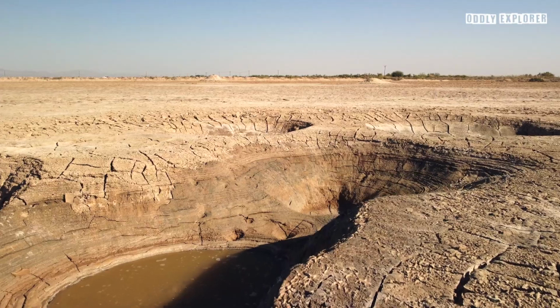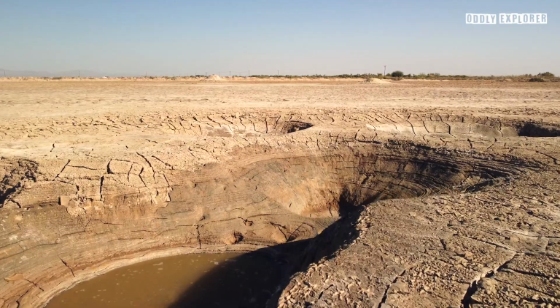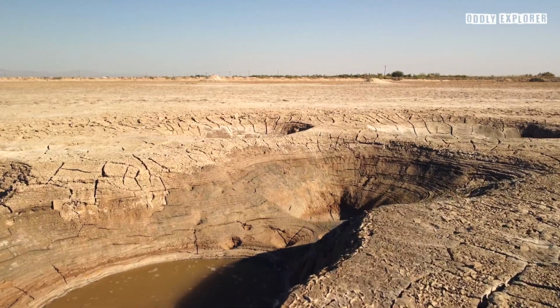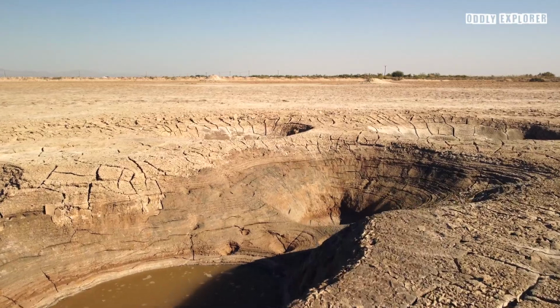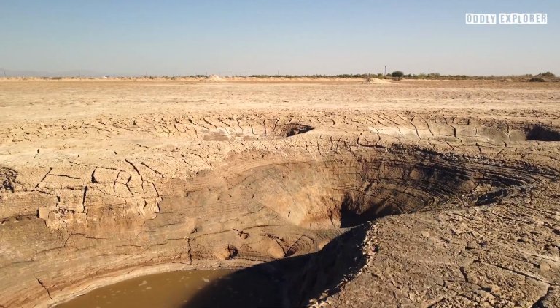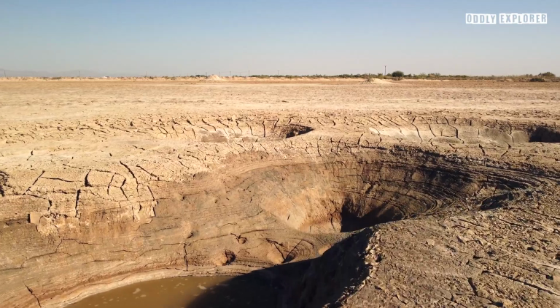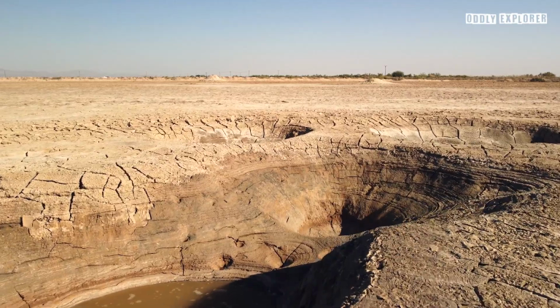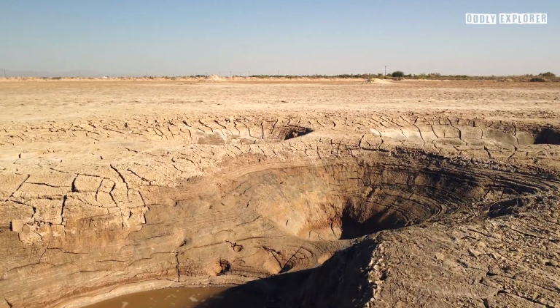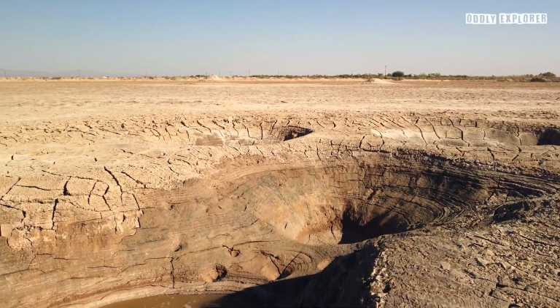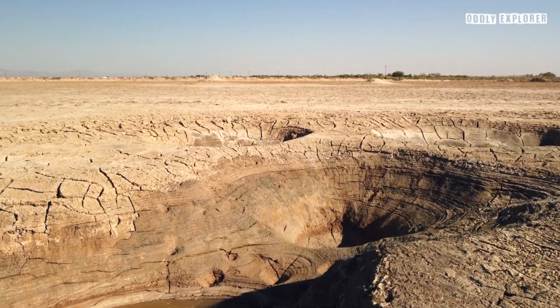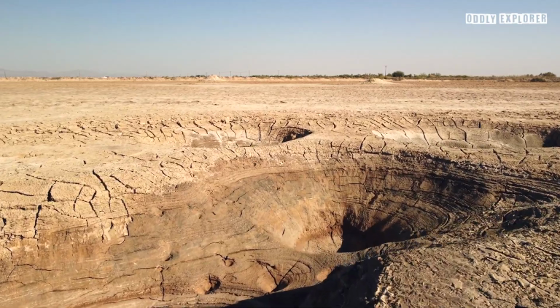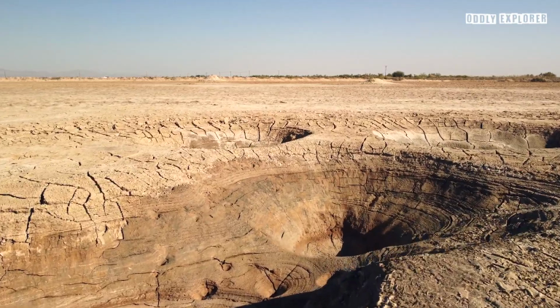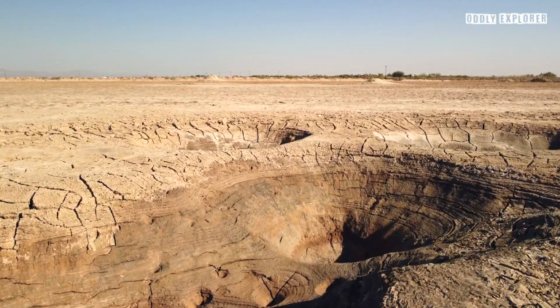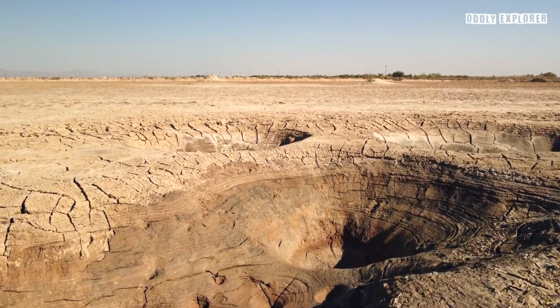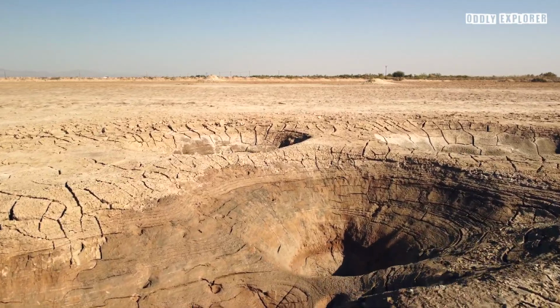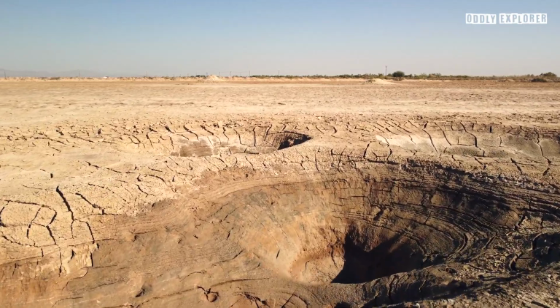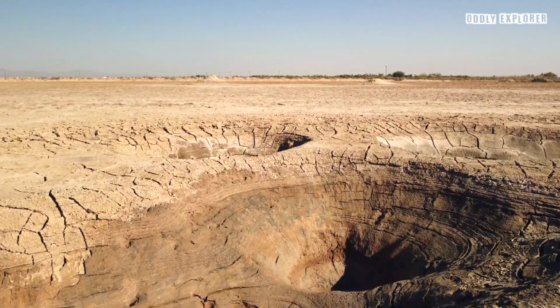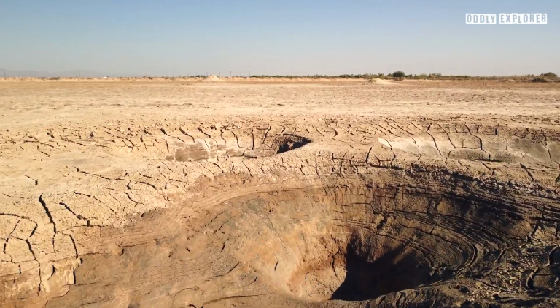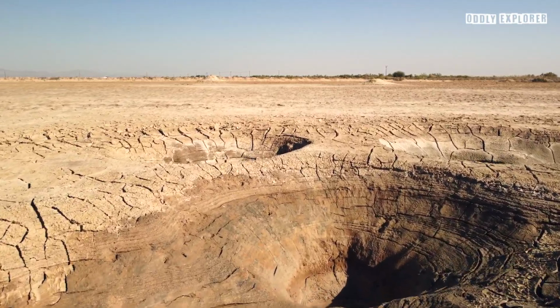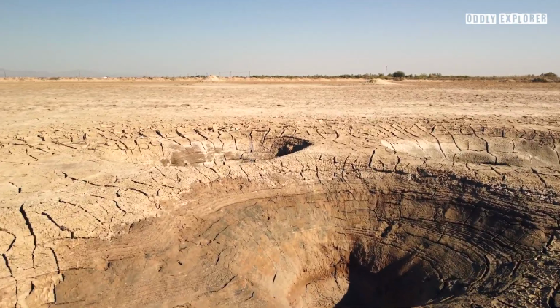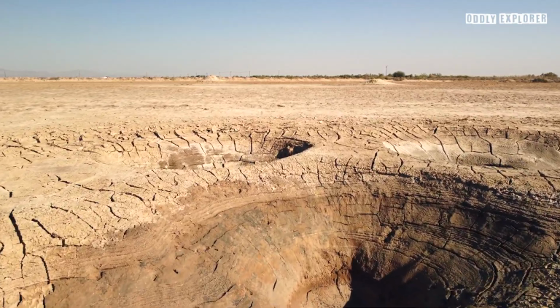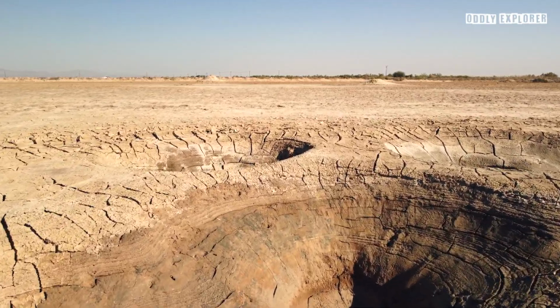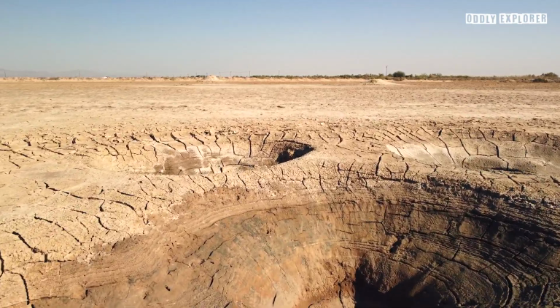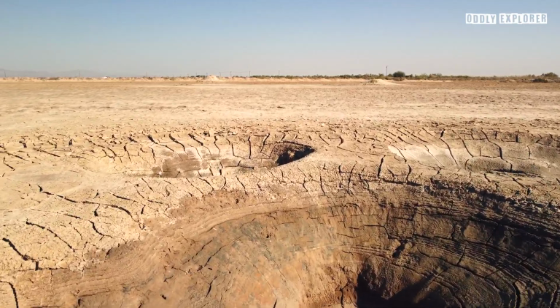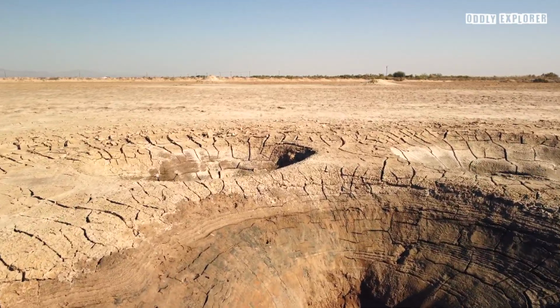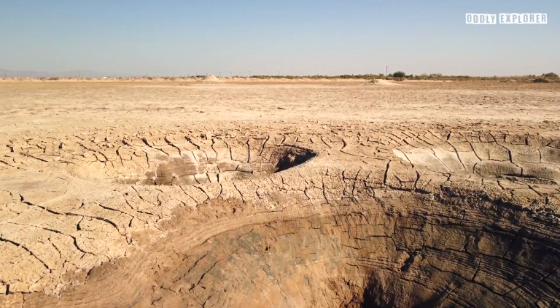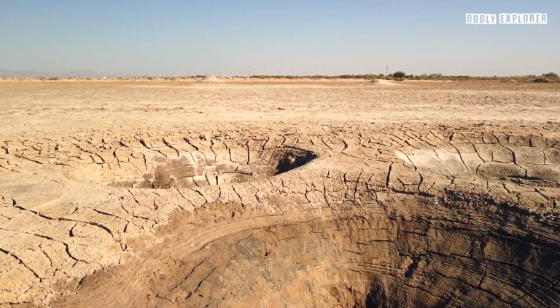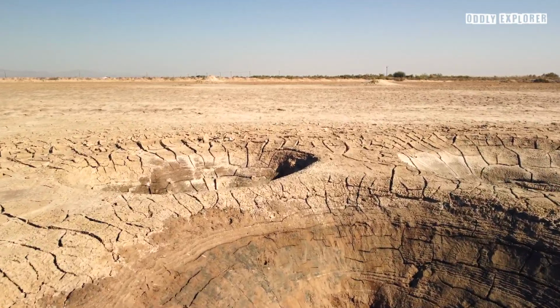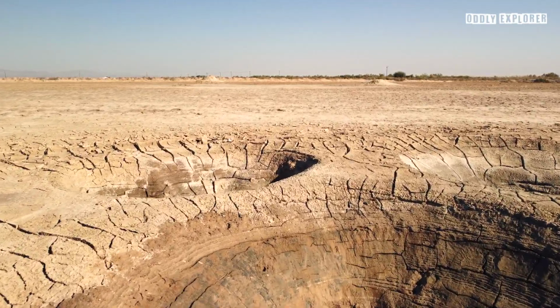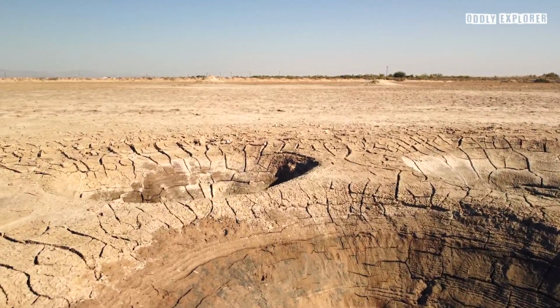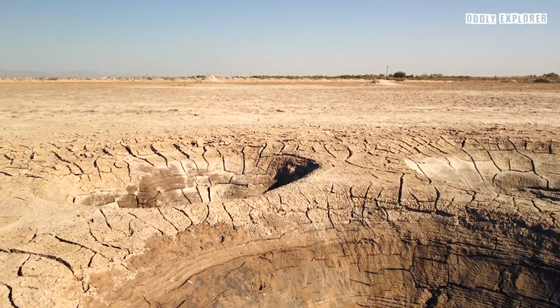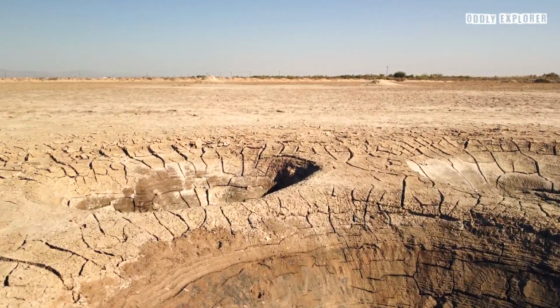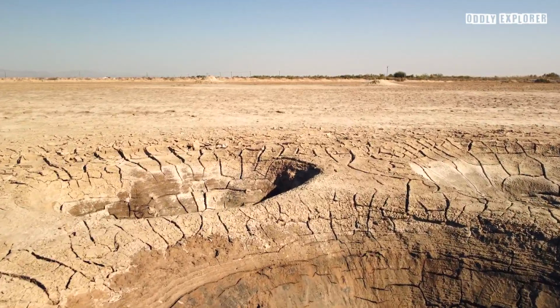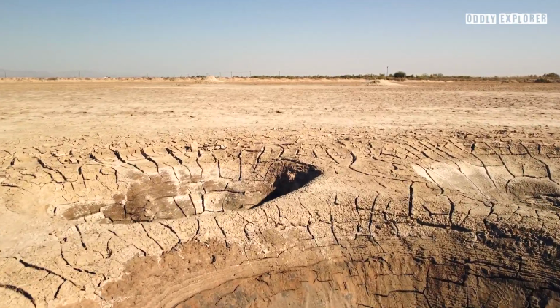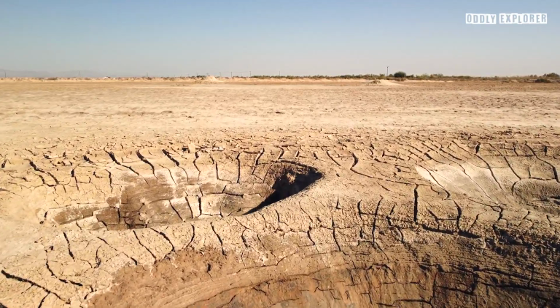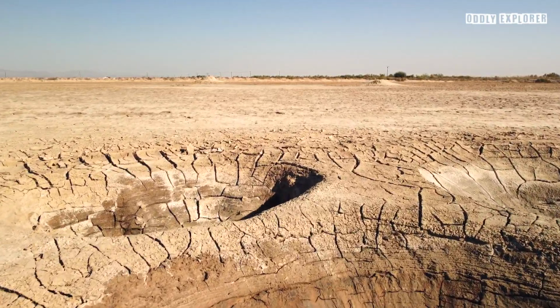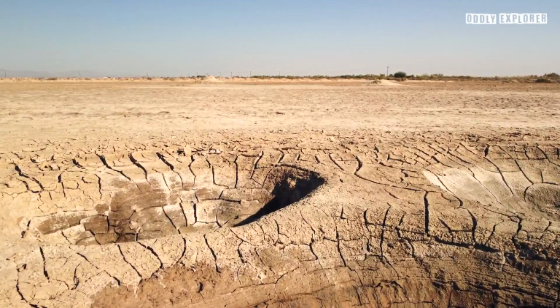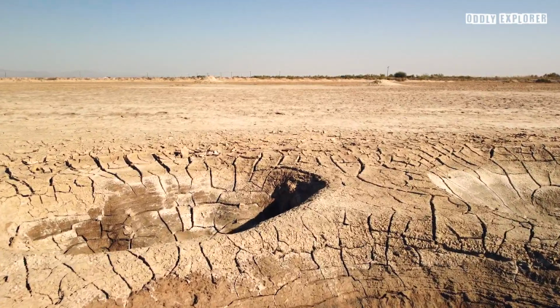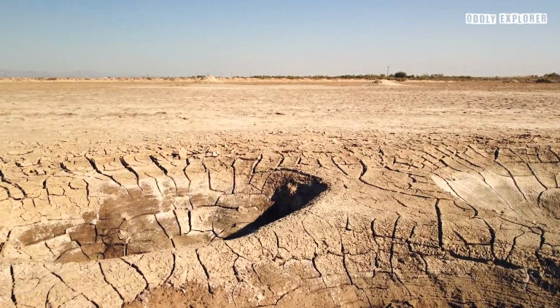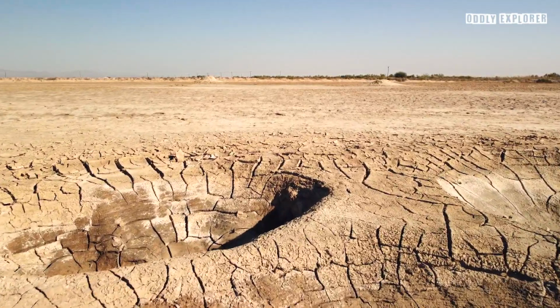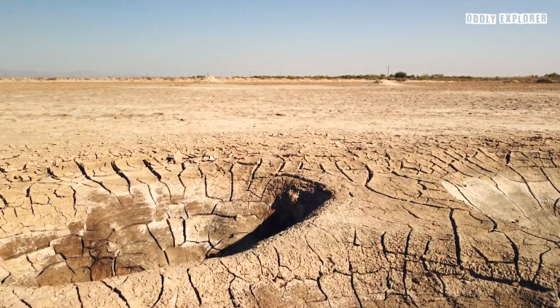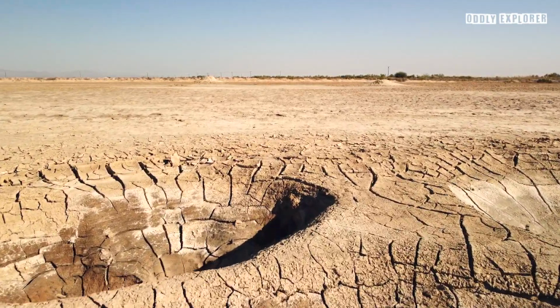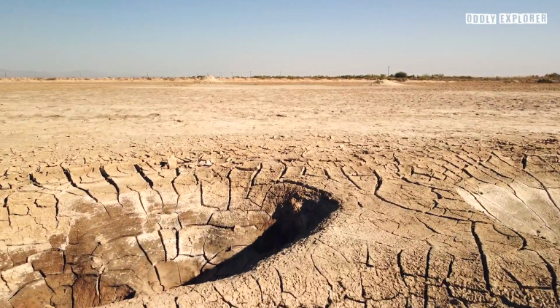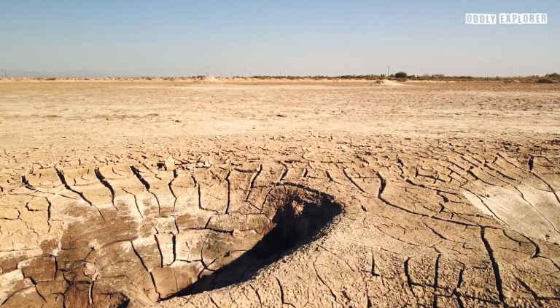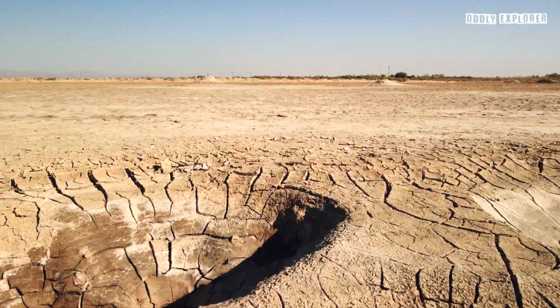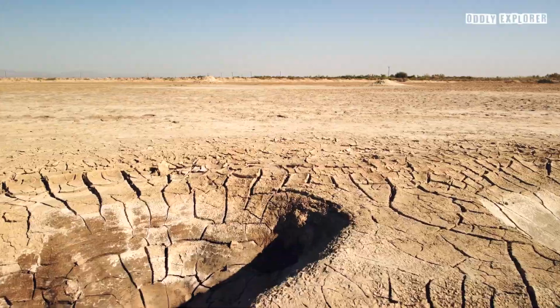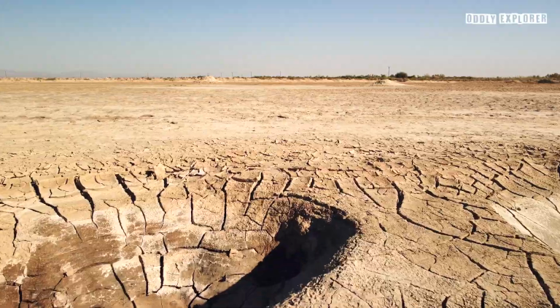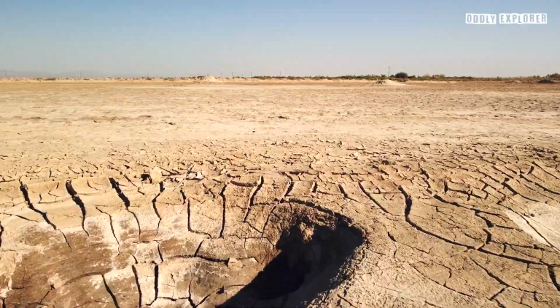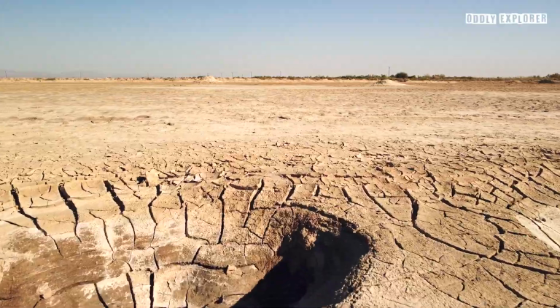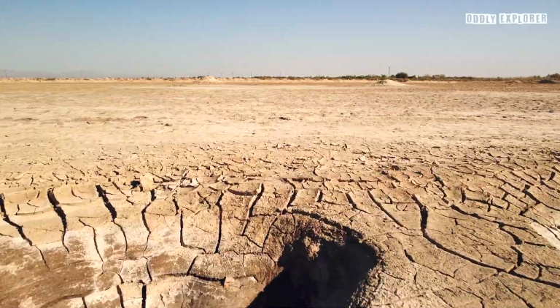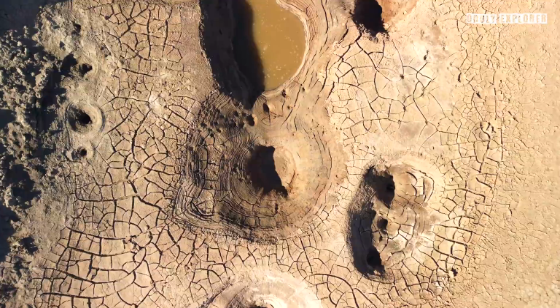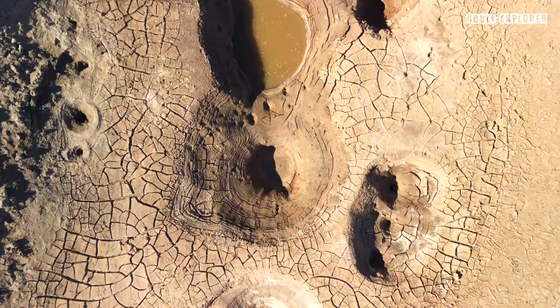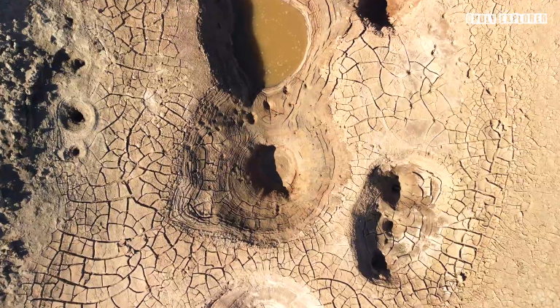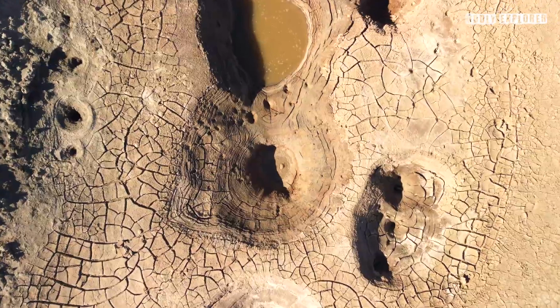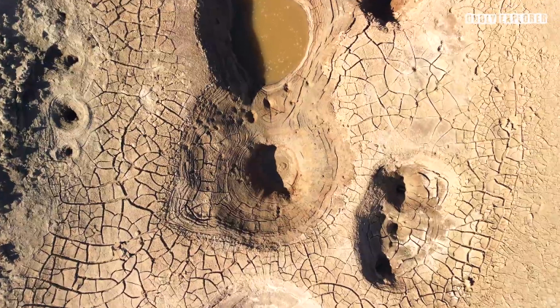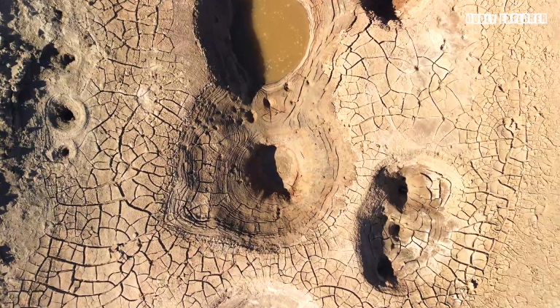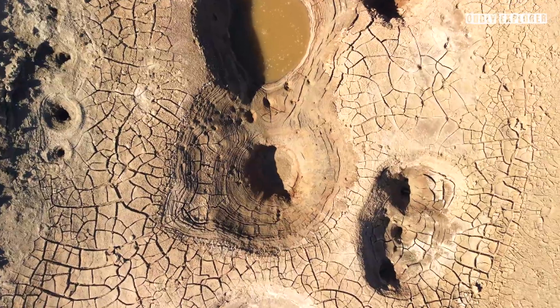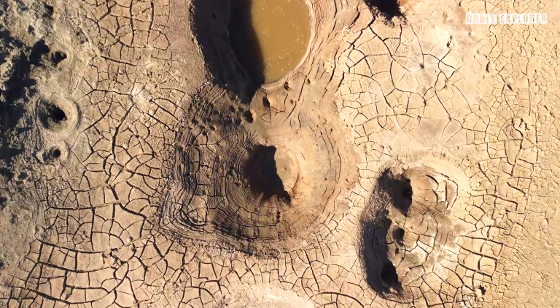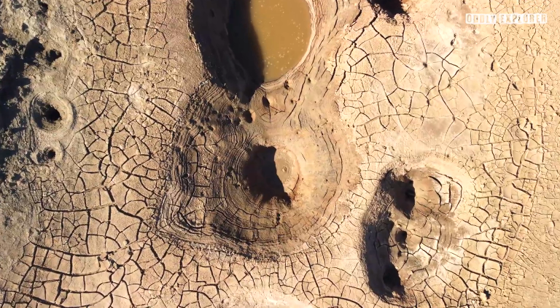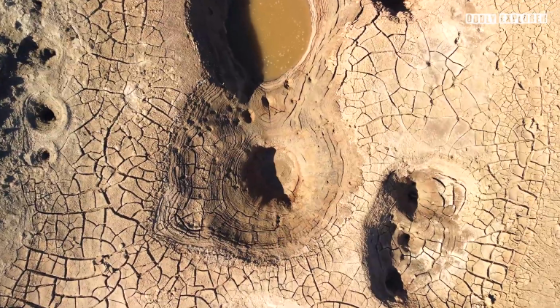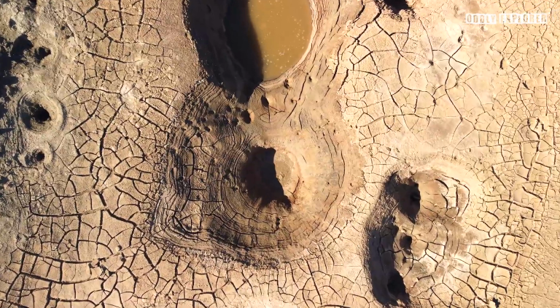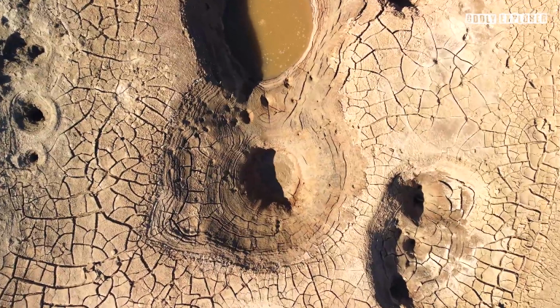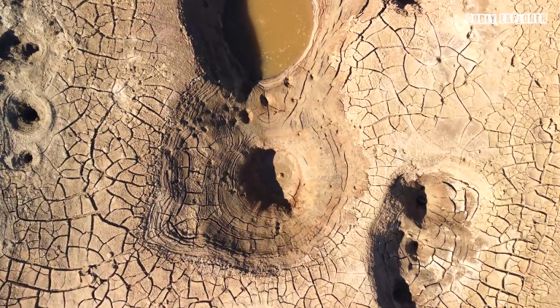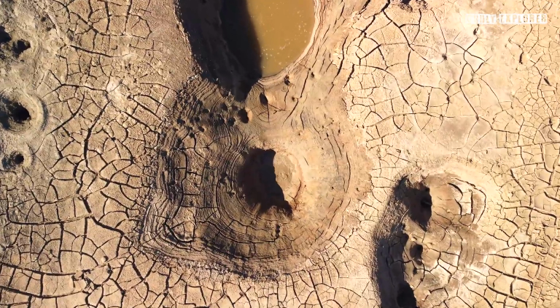As the Salton Sea continues to recede, visiting this remarkable geological phenomenon is highly recommended before it possibly disappears.